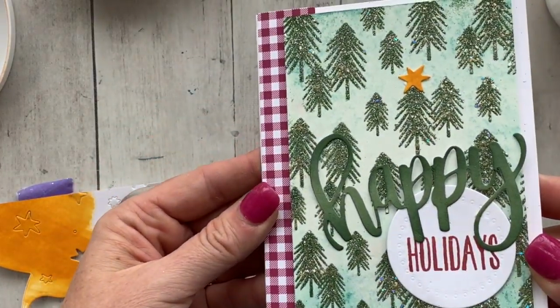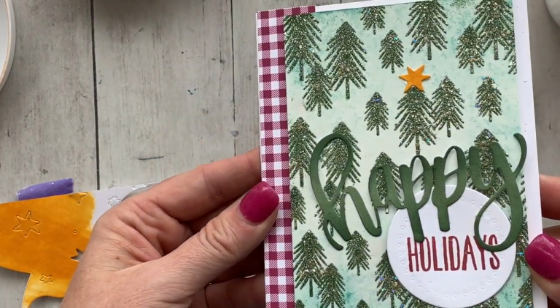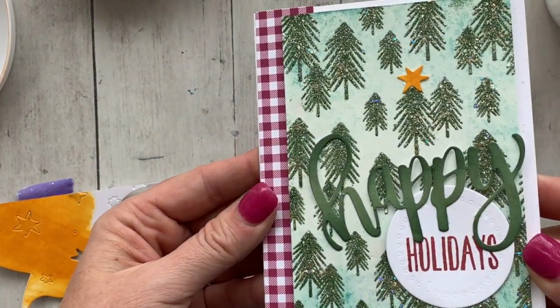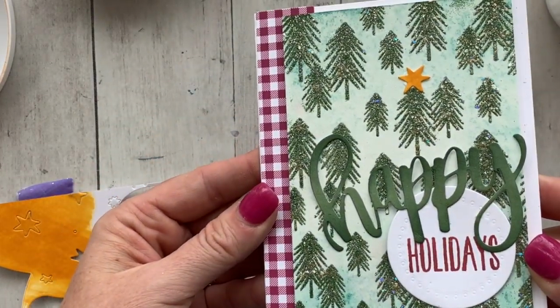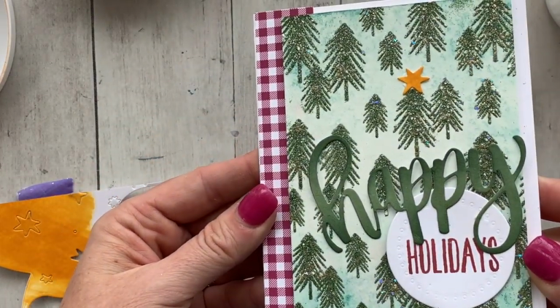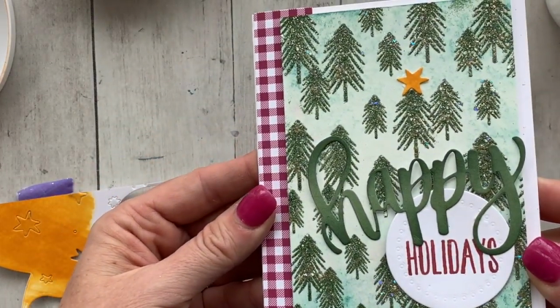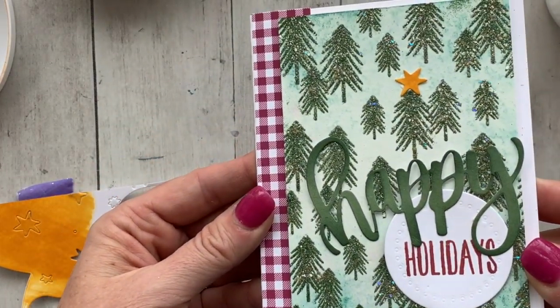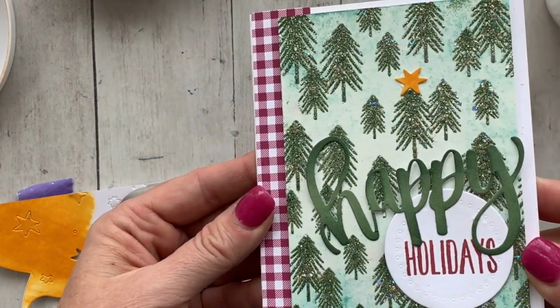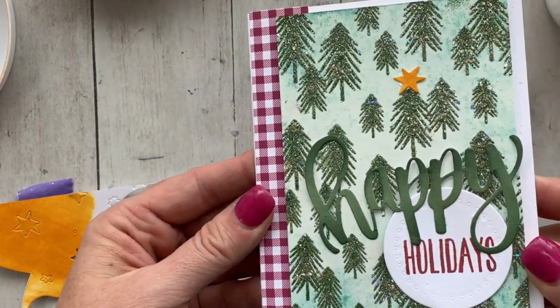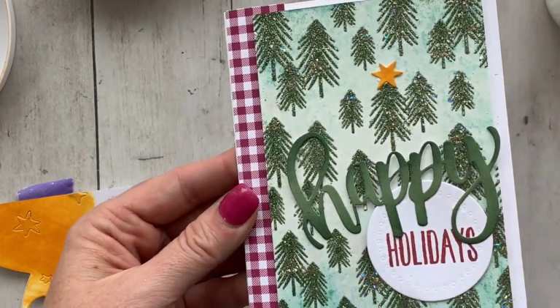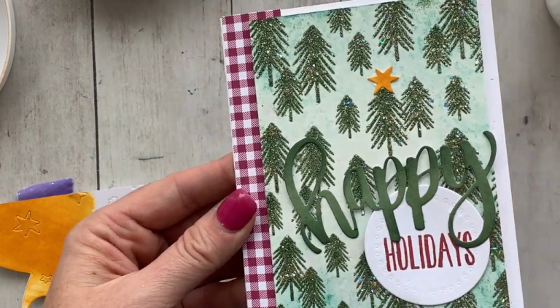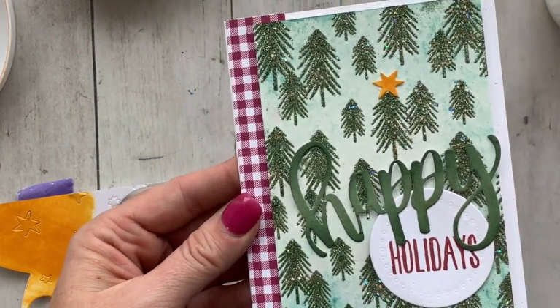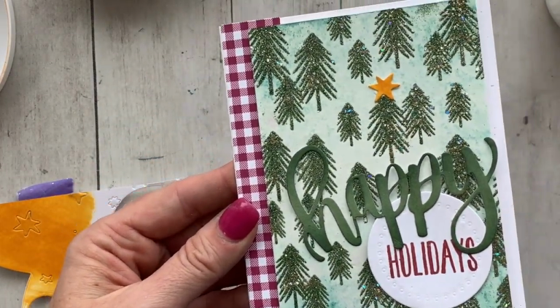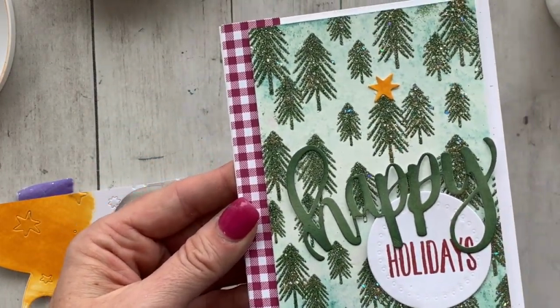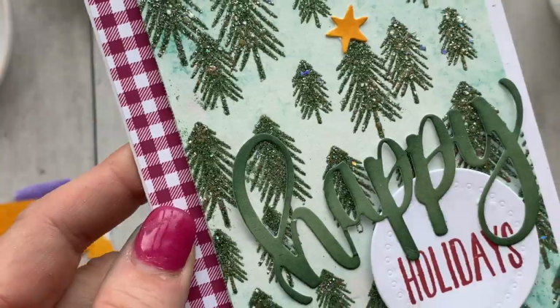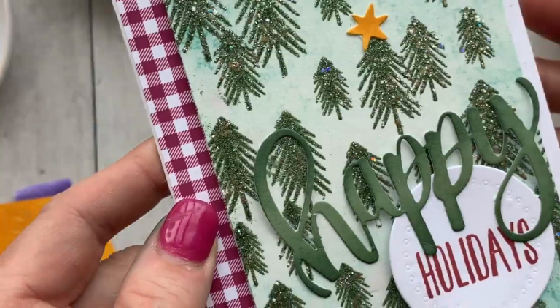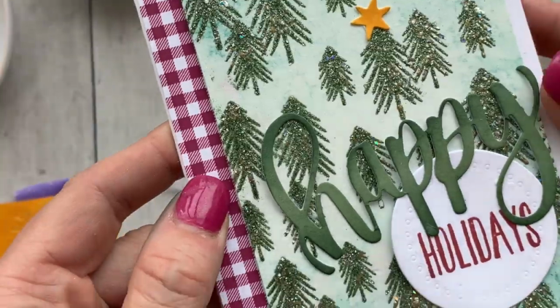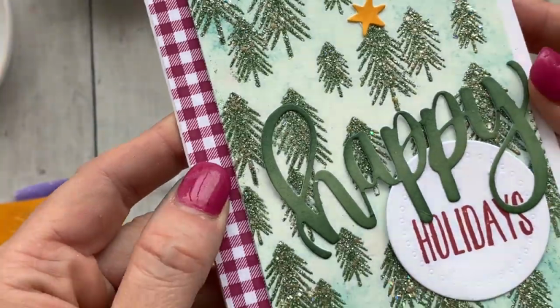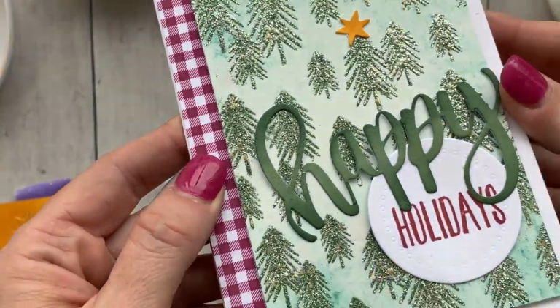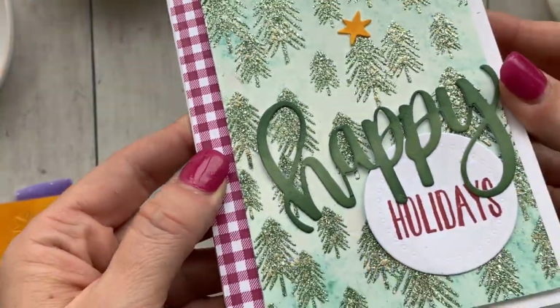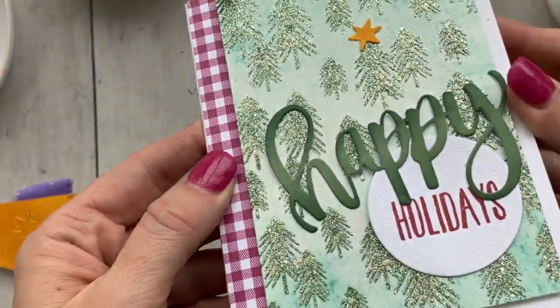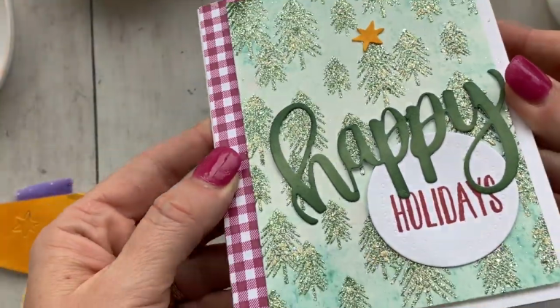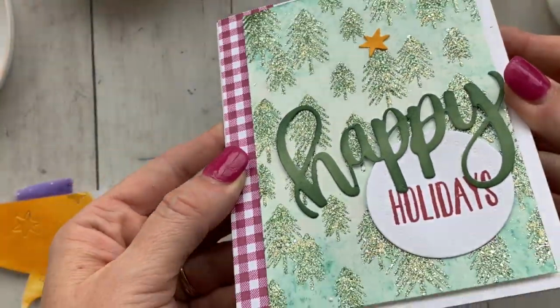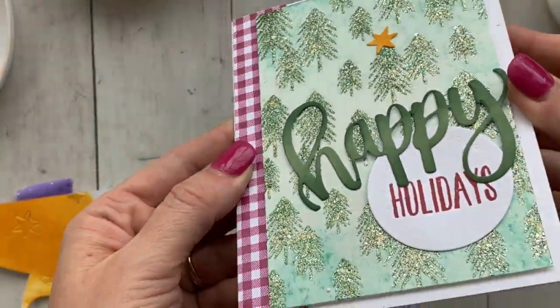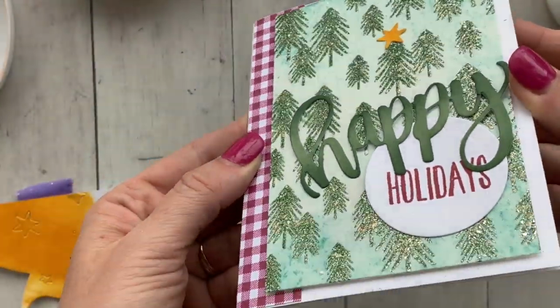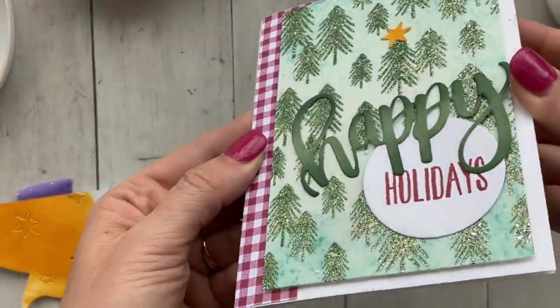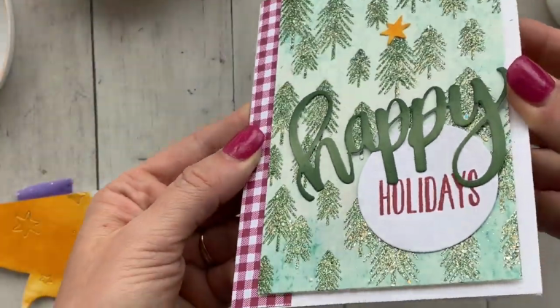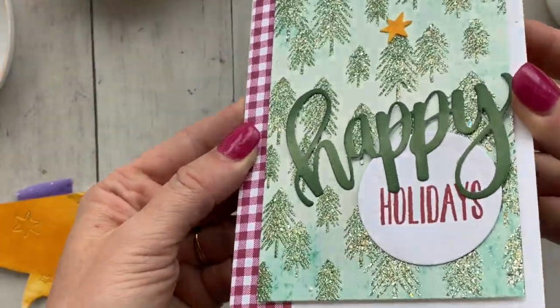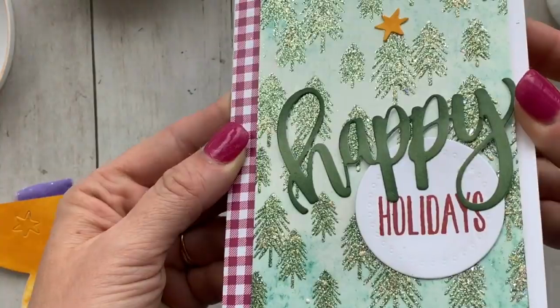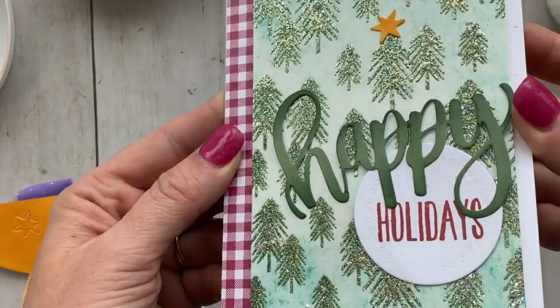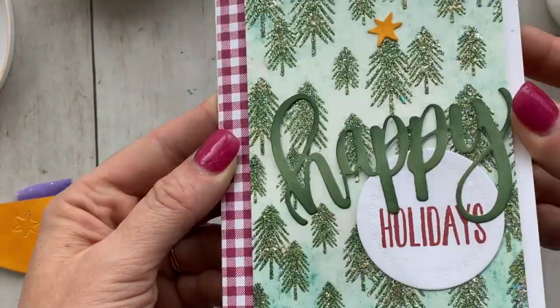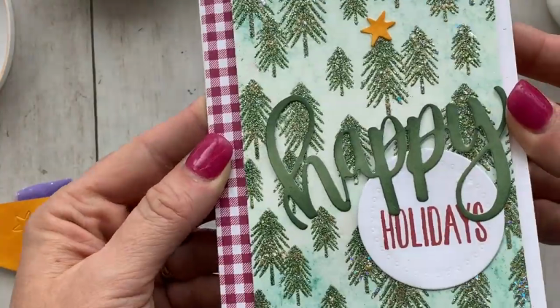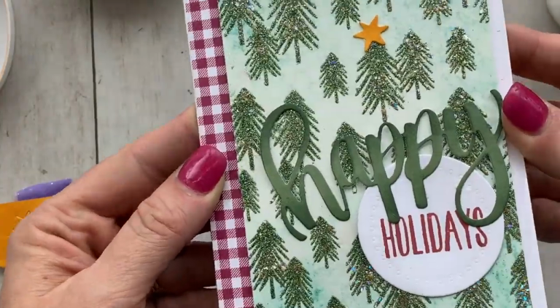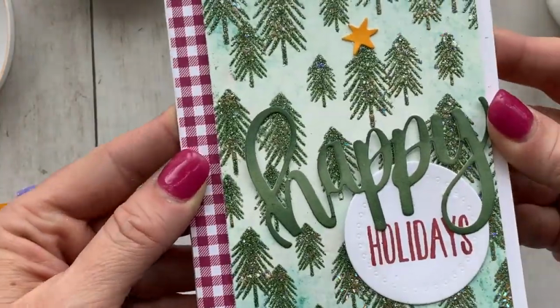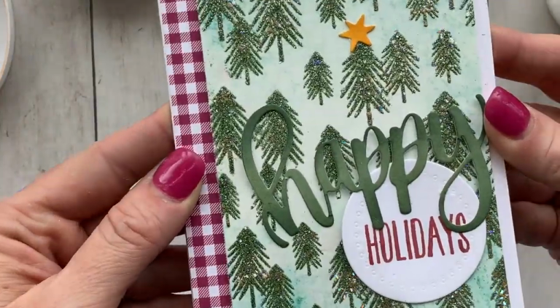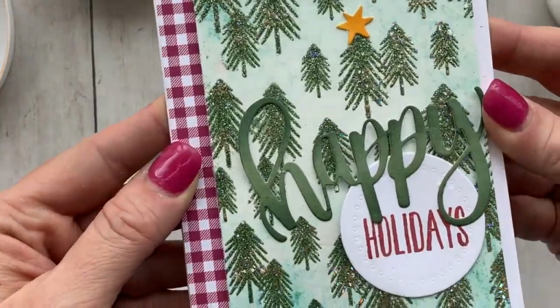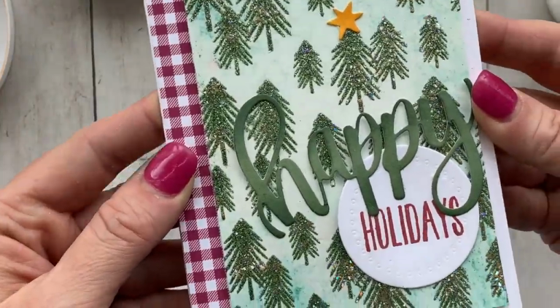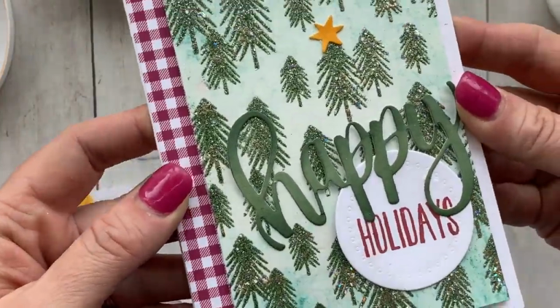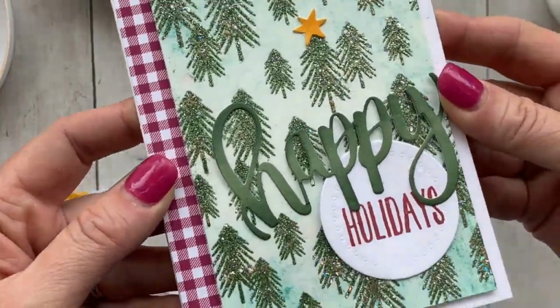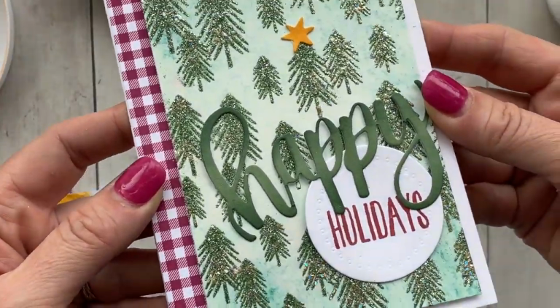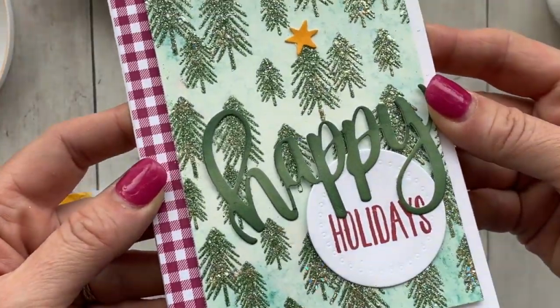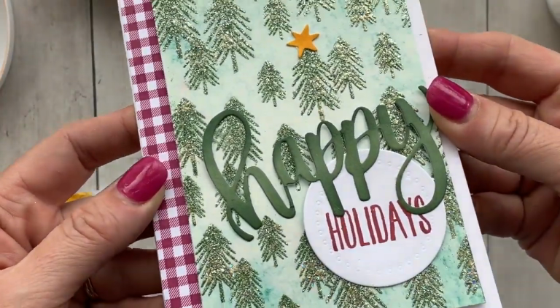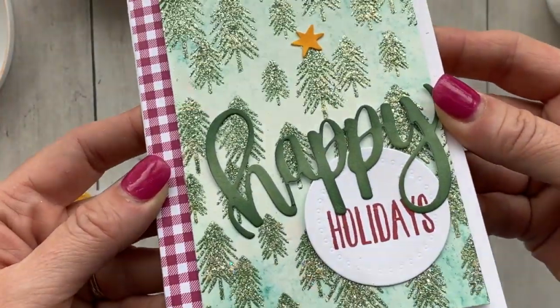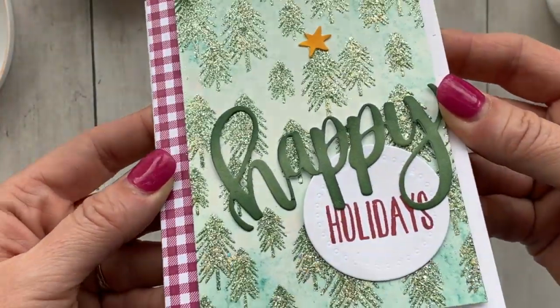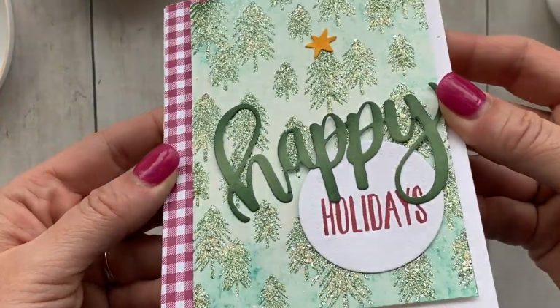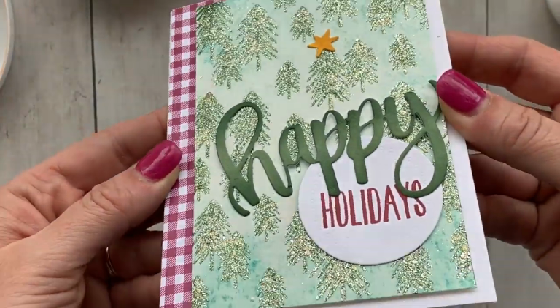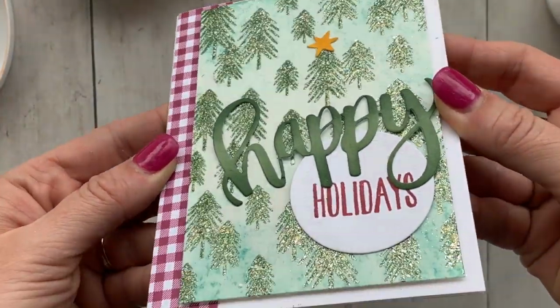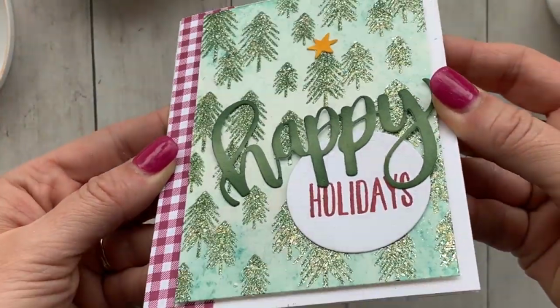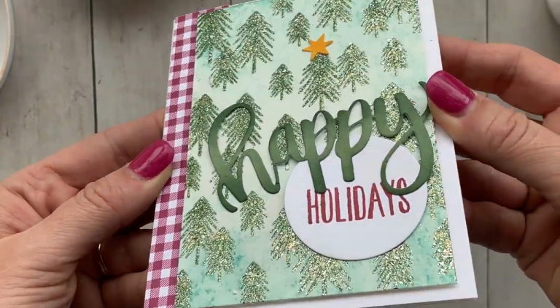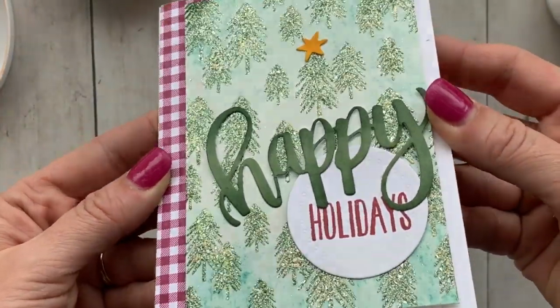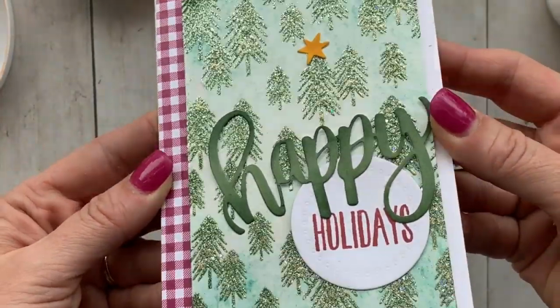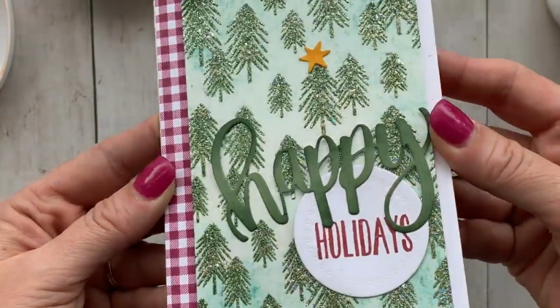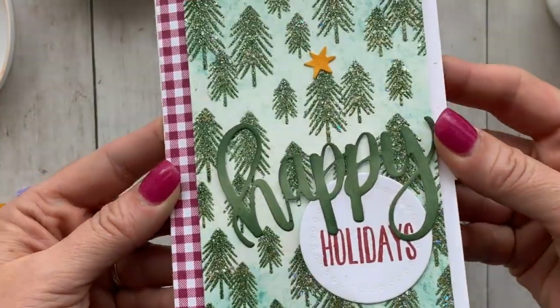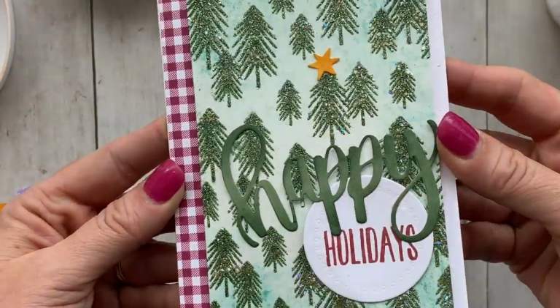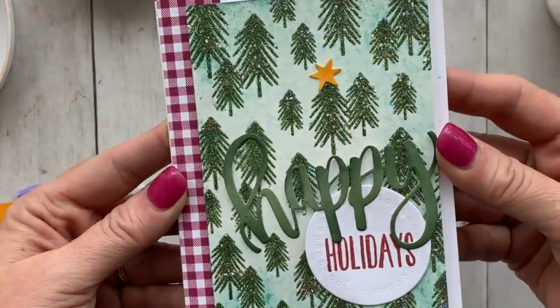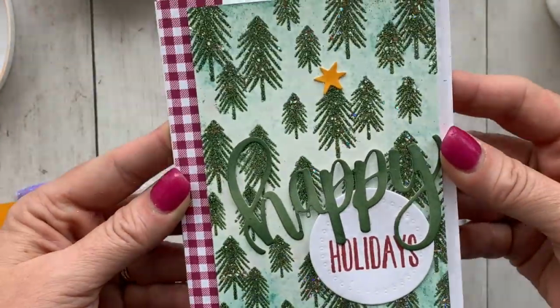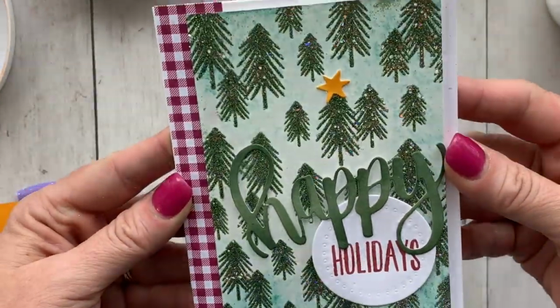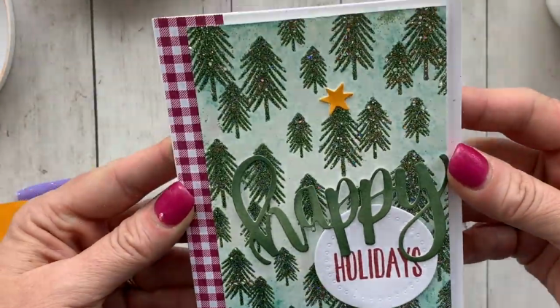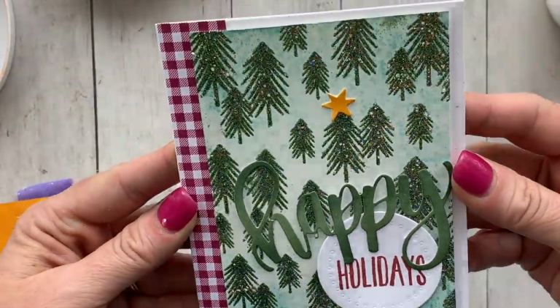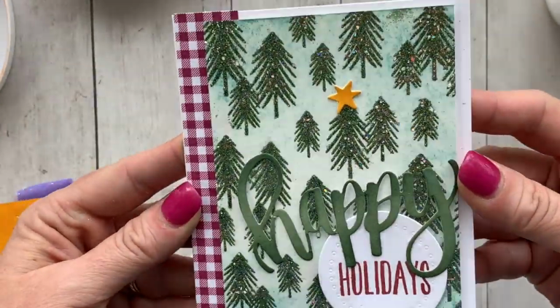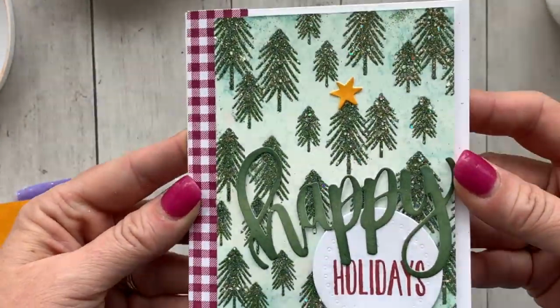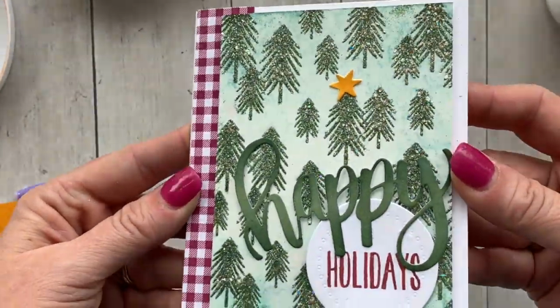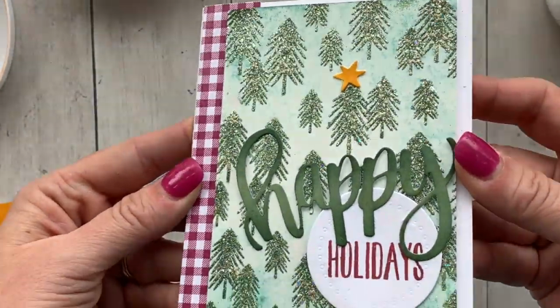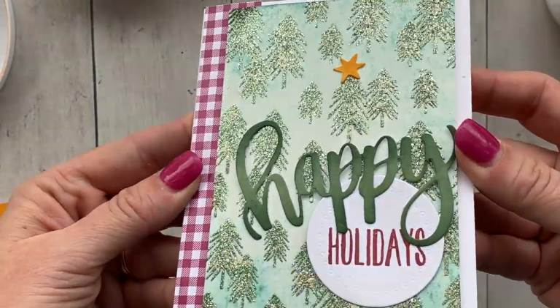Be on the lookout for all the rest of our reveals and product sneaks all this week. Thanks for being here. Talk to you soon!